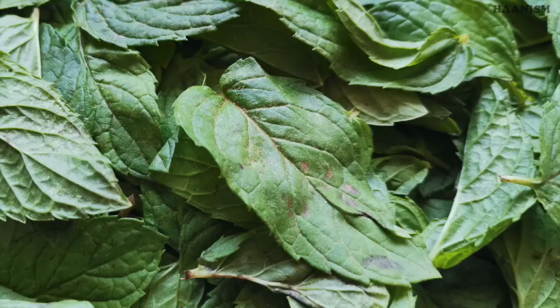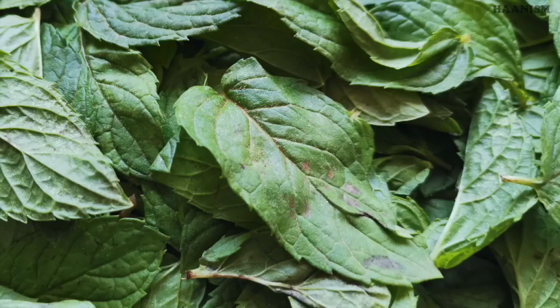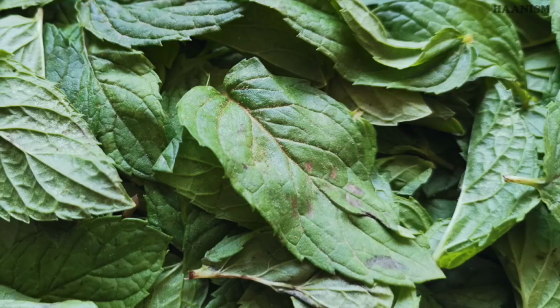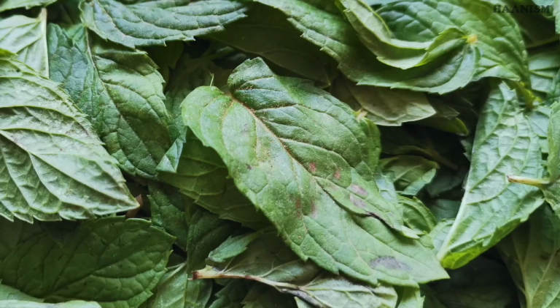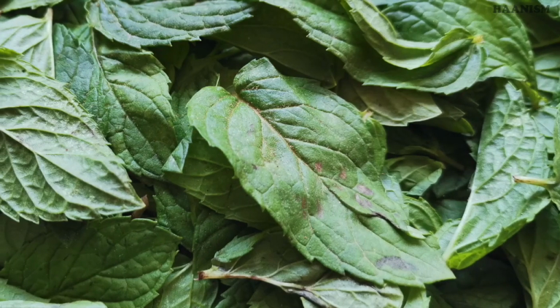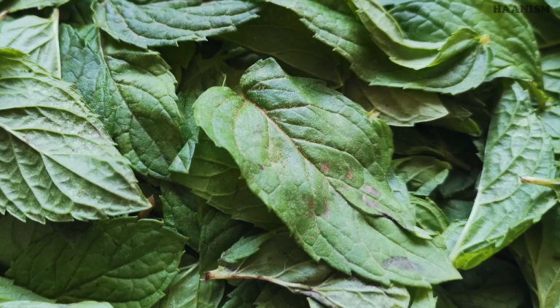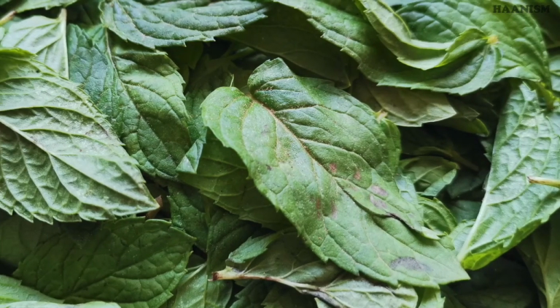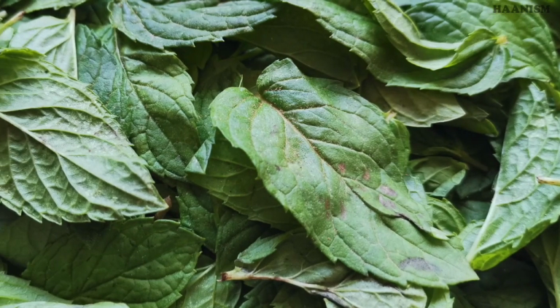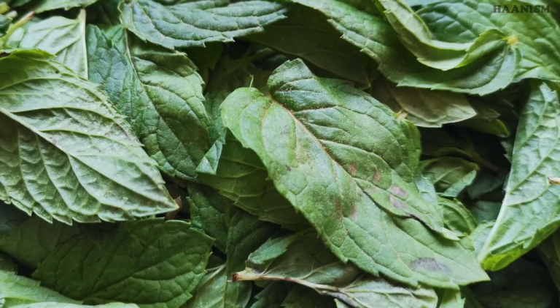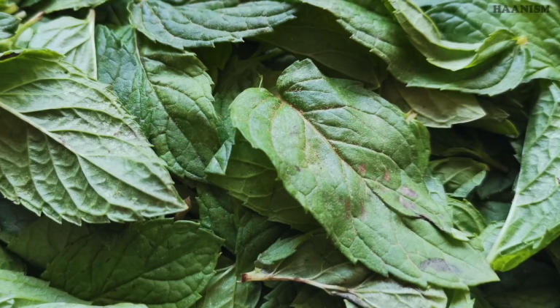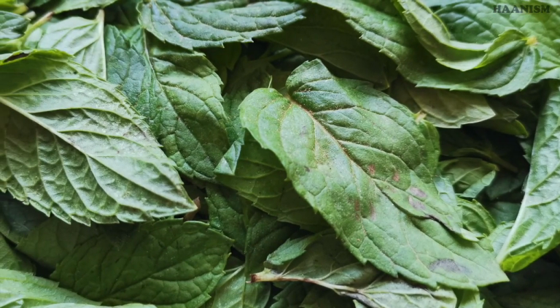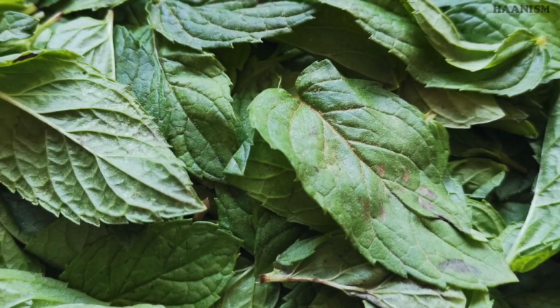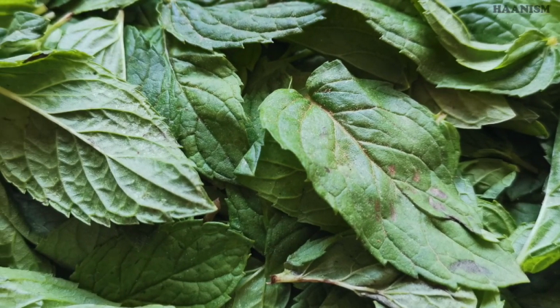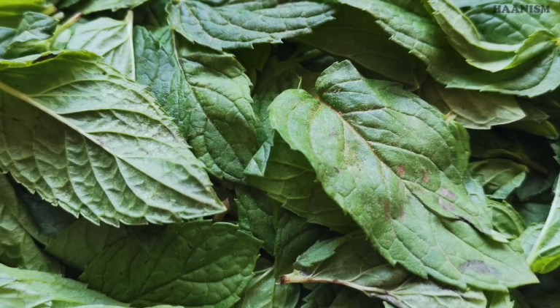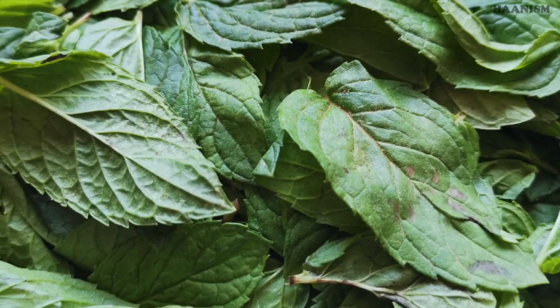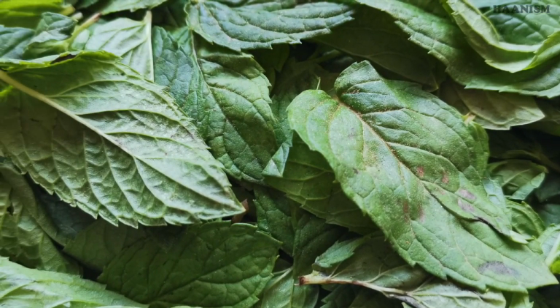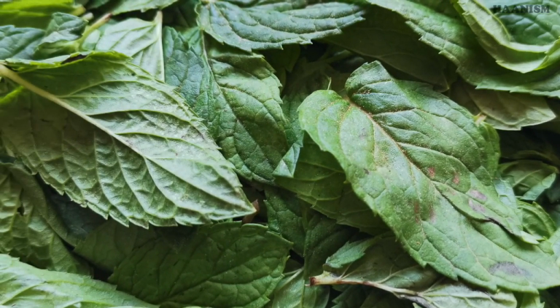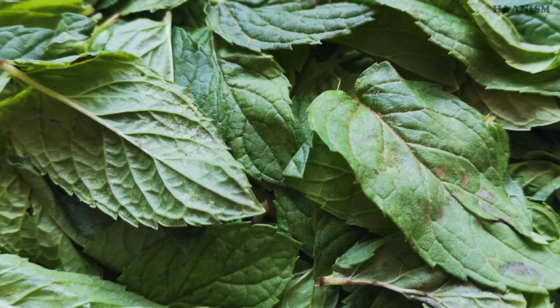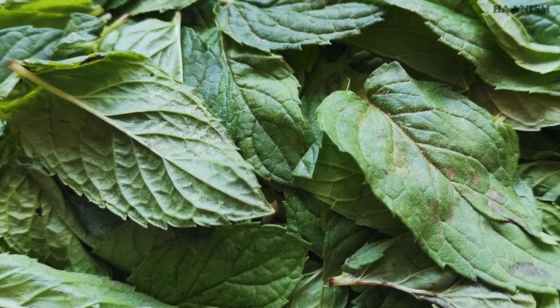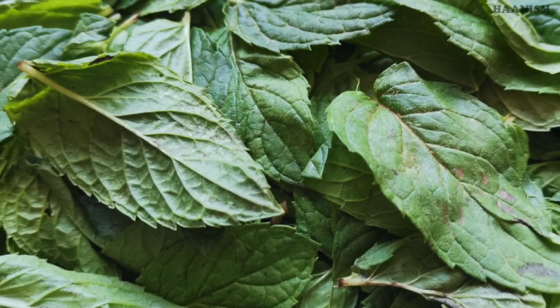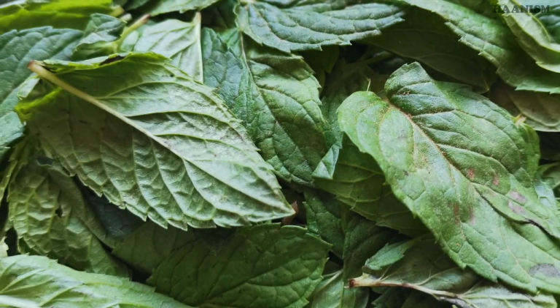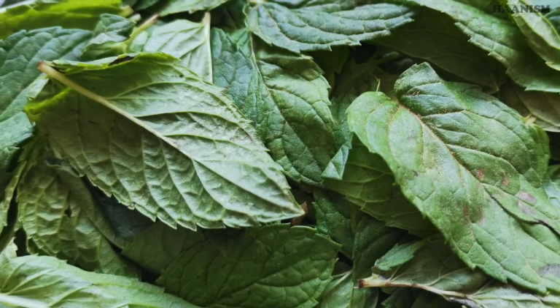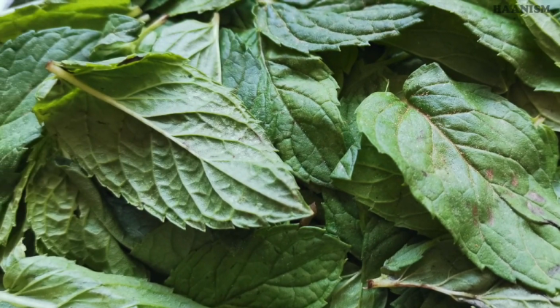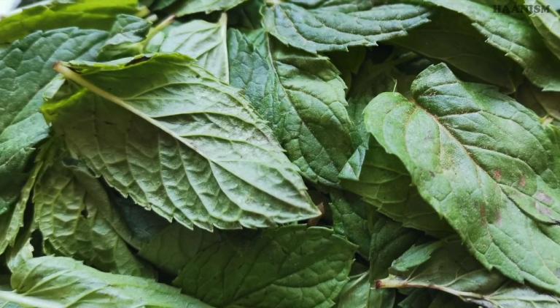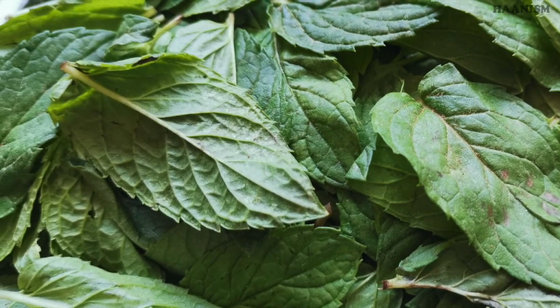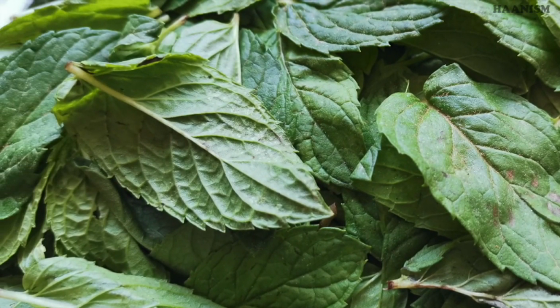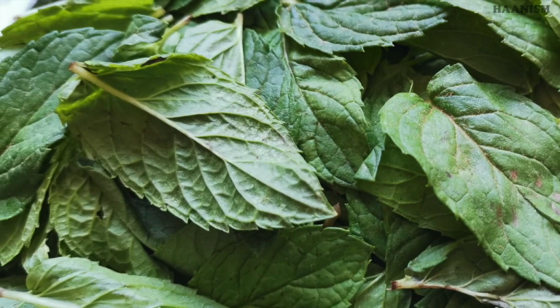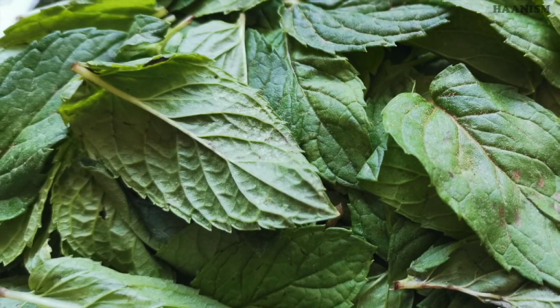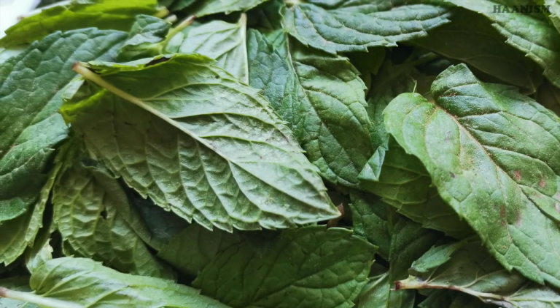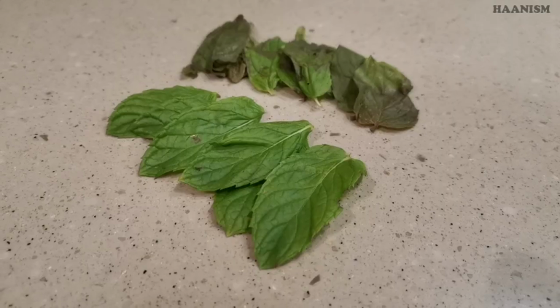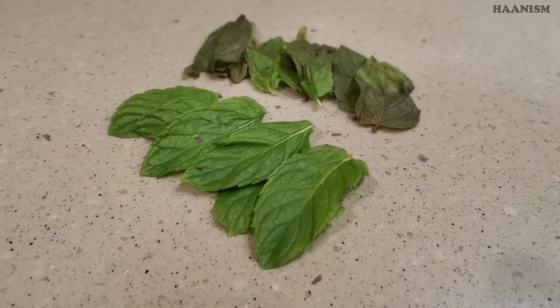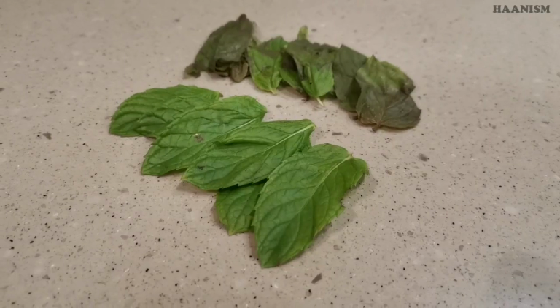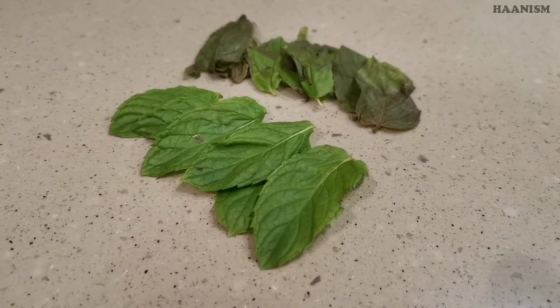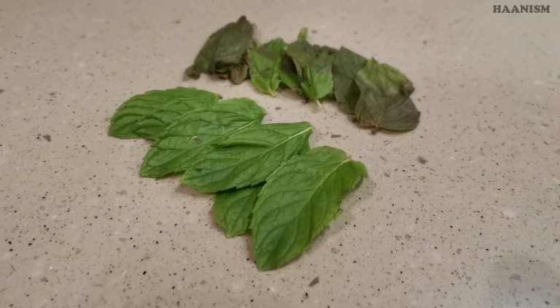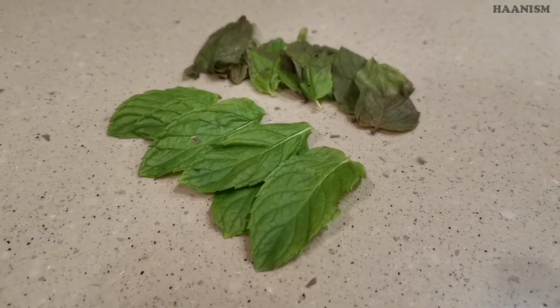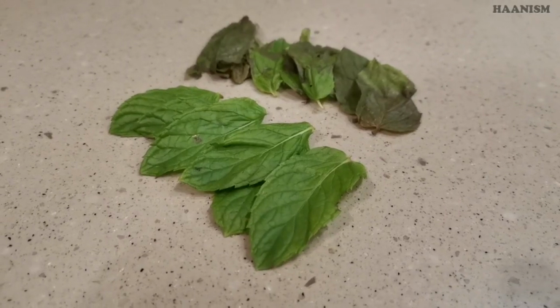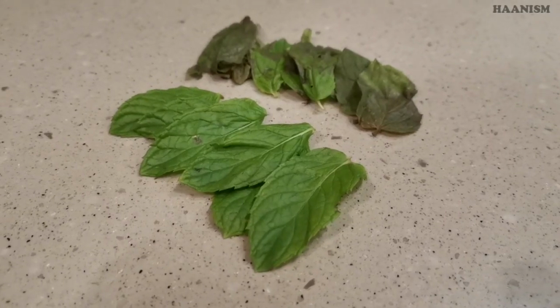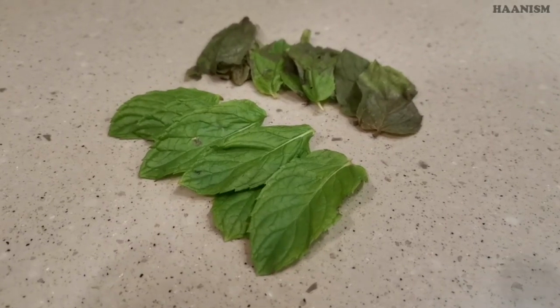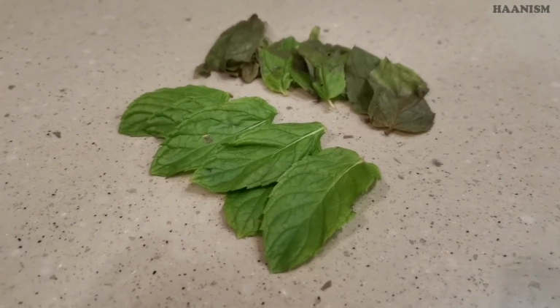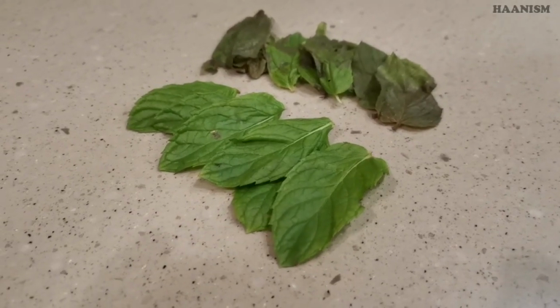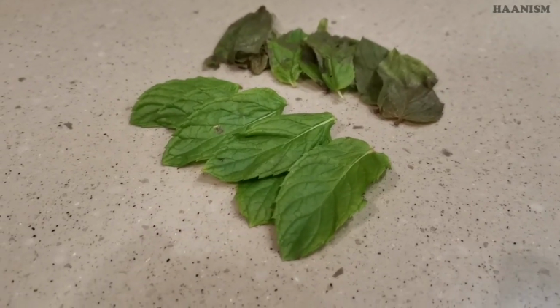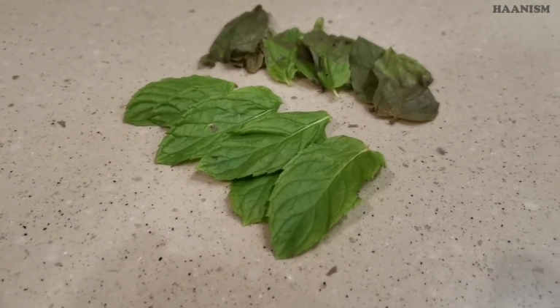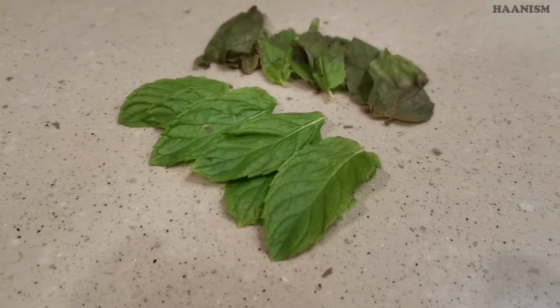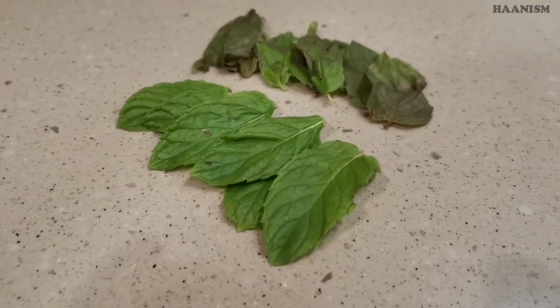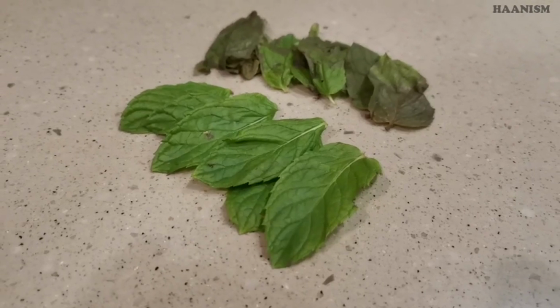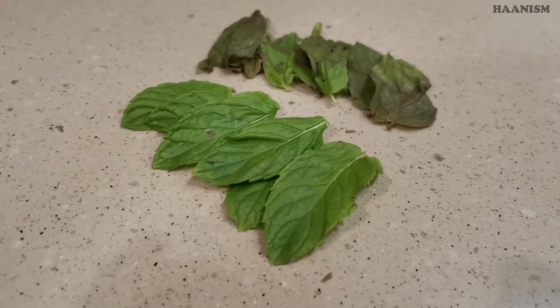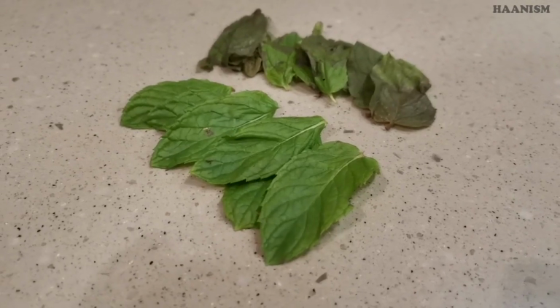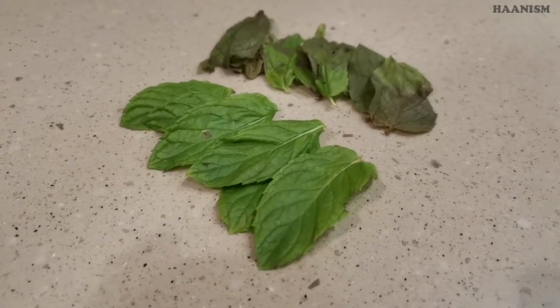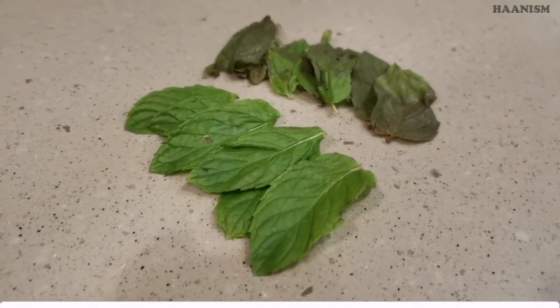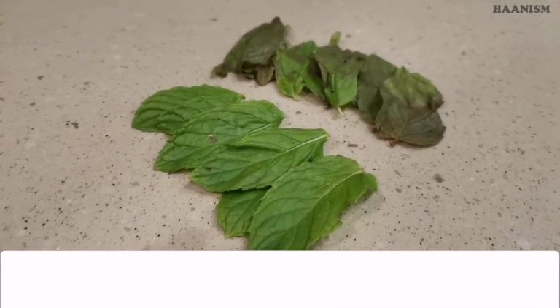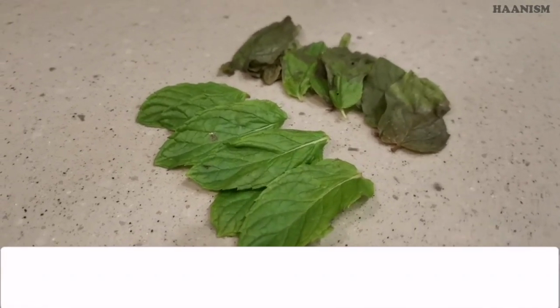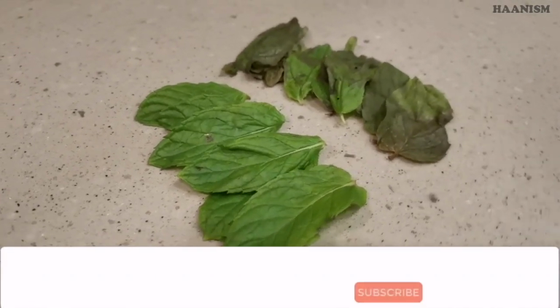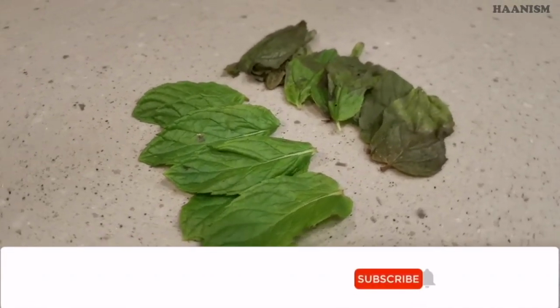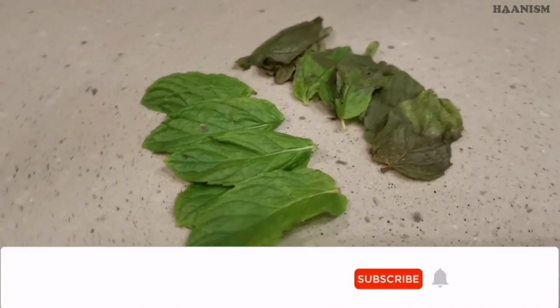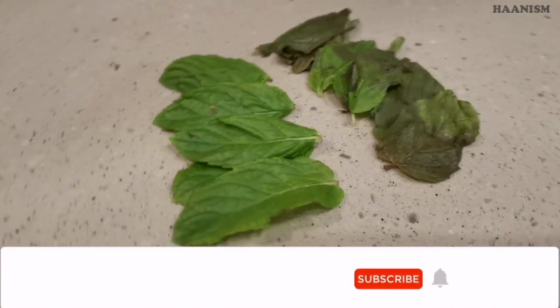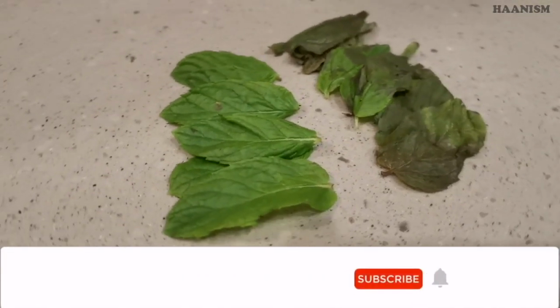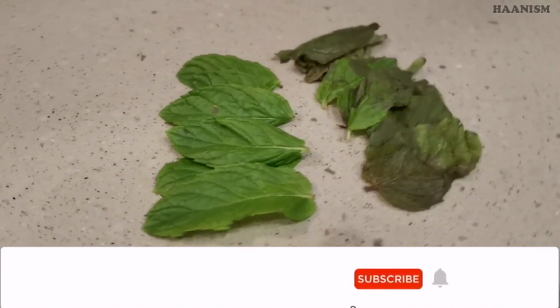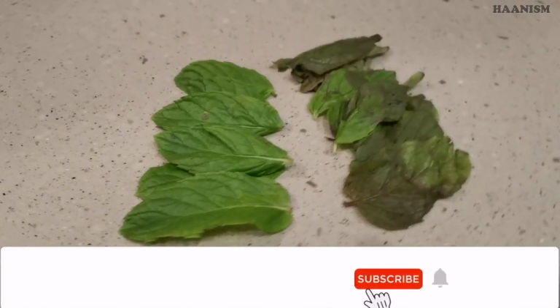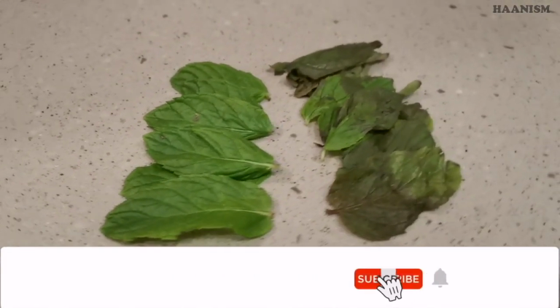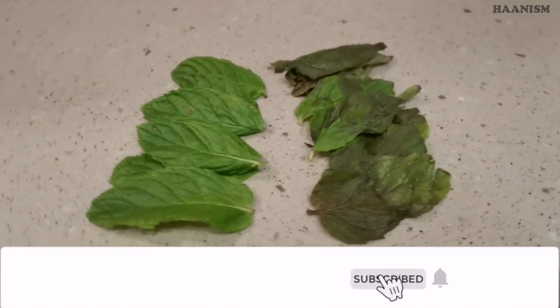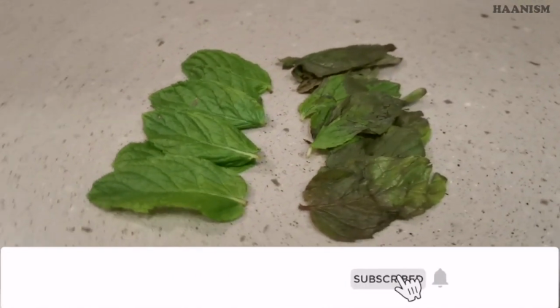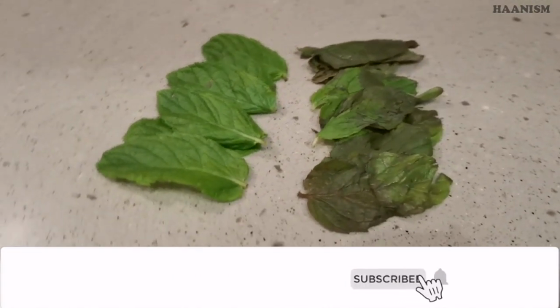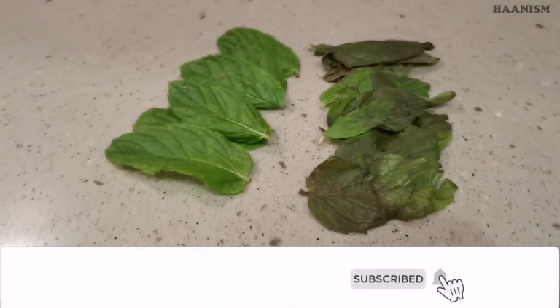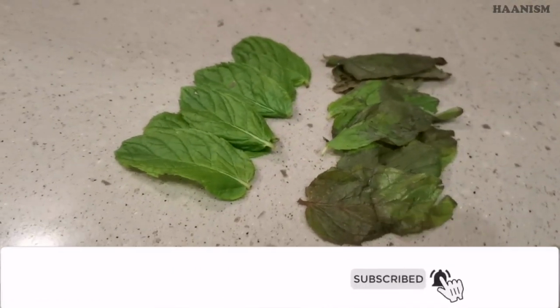I like eating basil a lot, so I always keep them fresh and green, preventing them from becoming black.